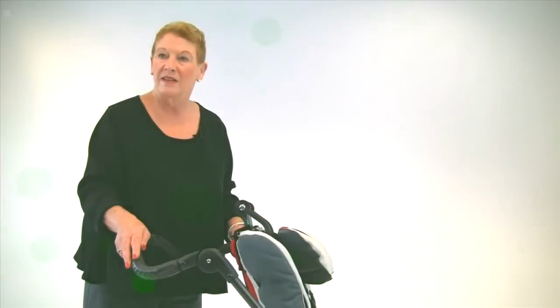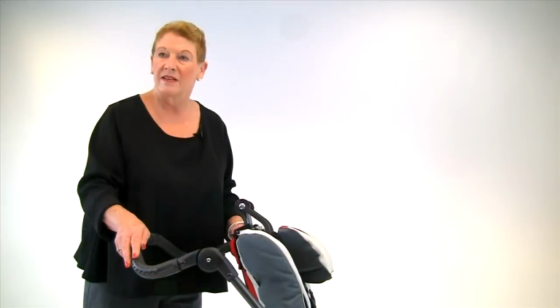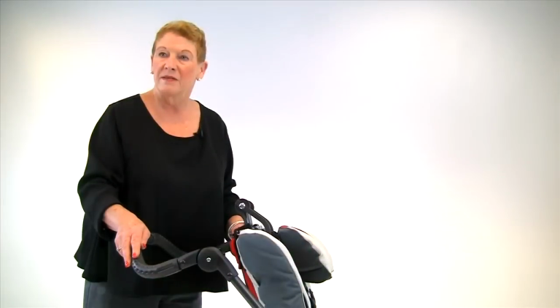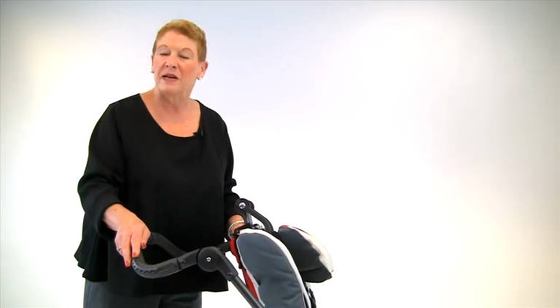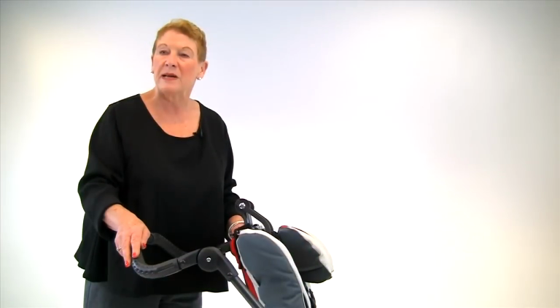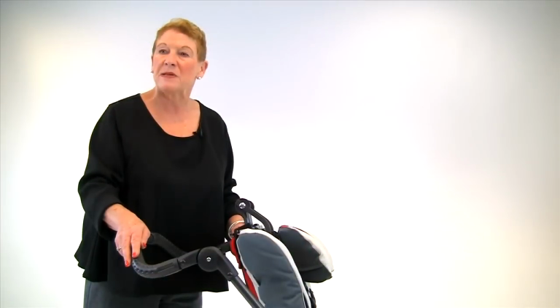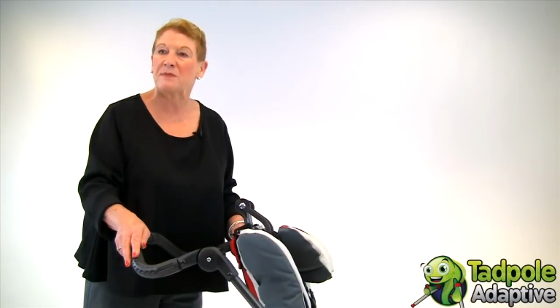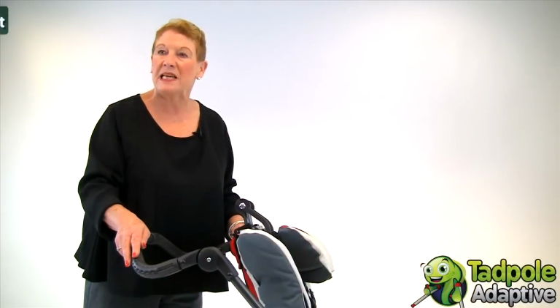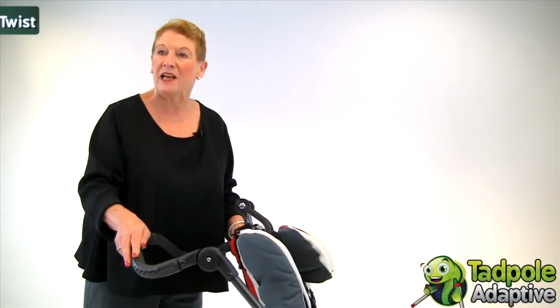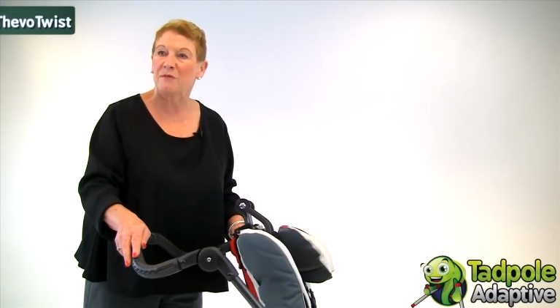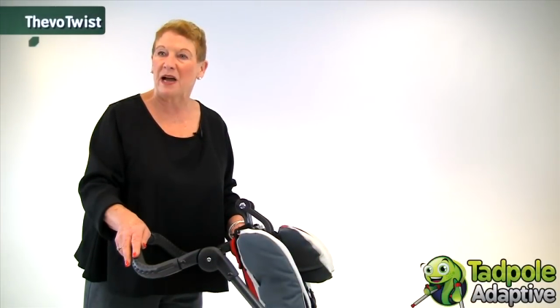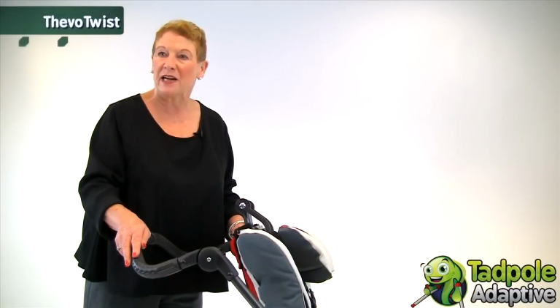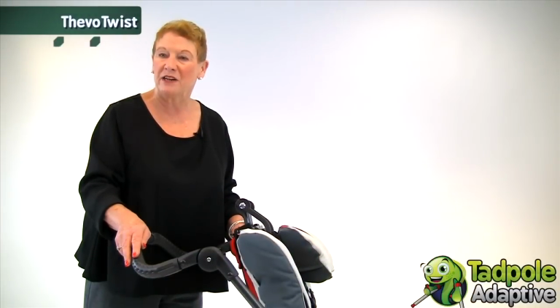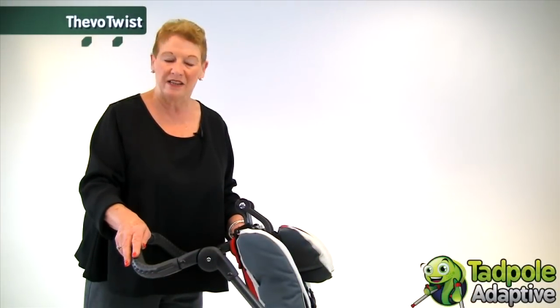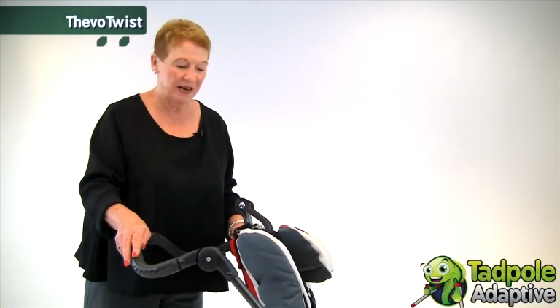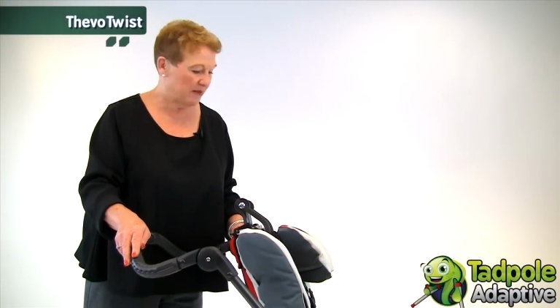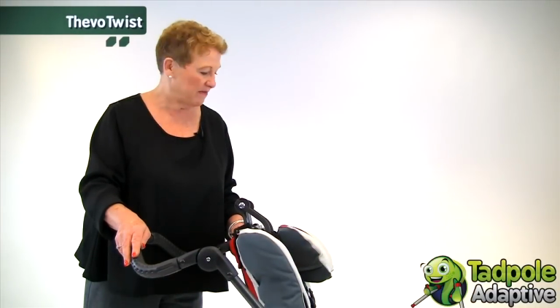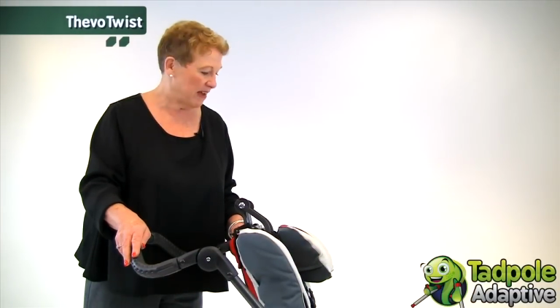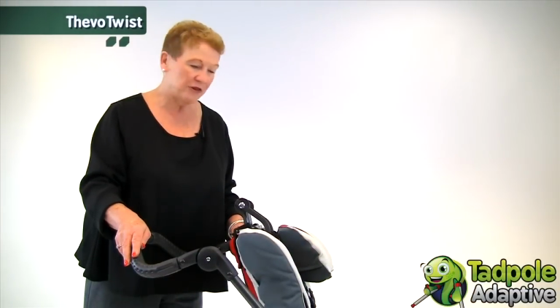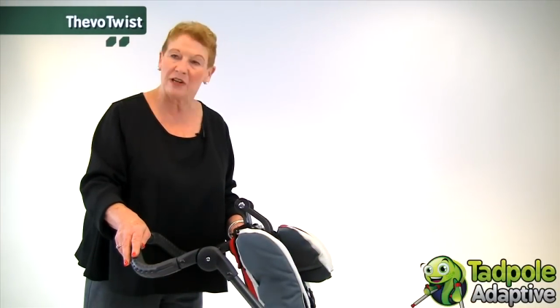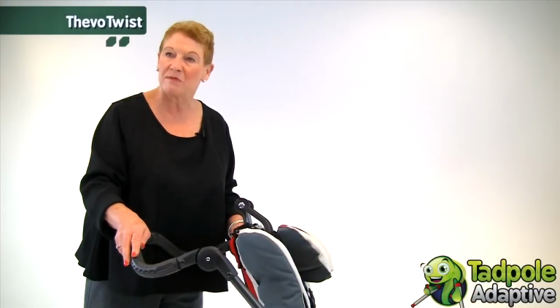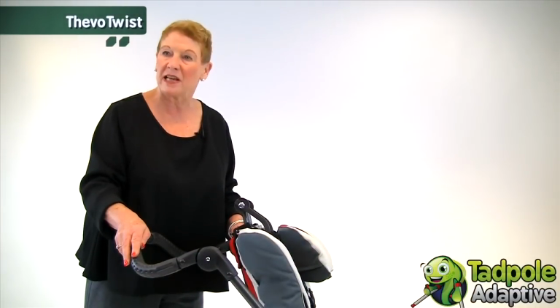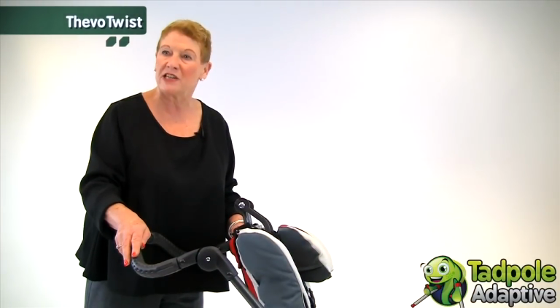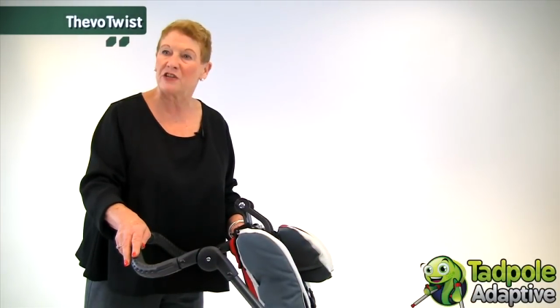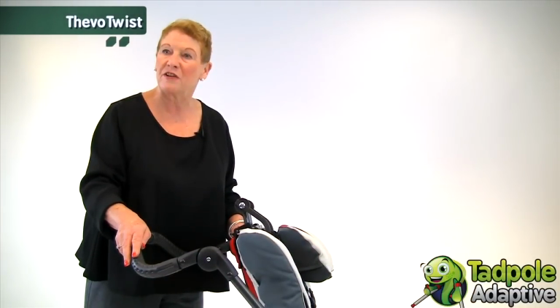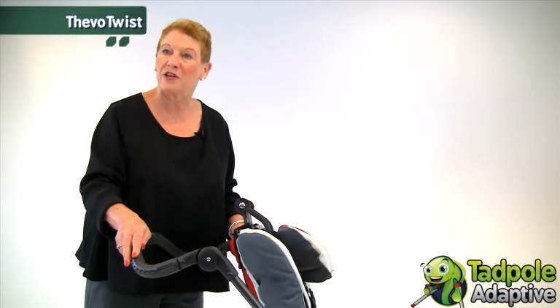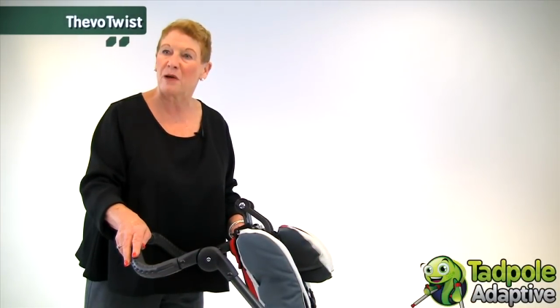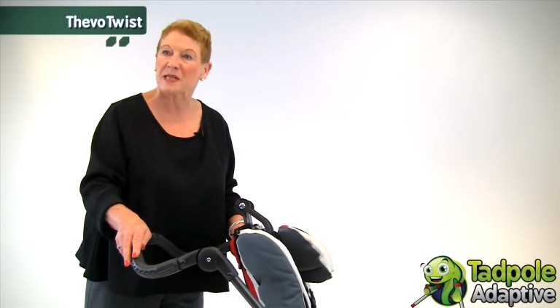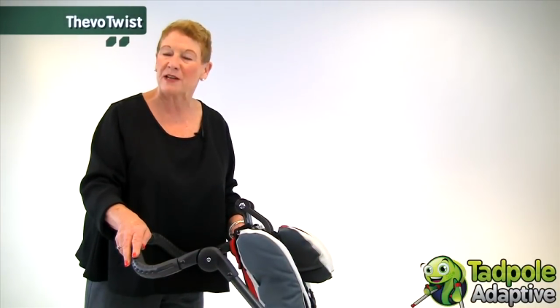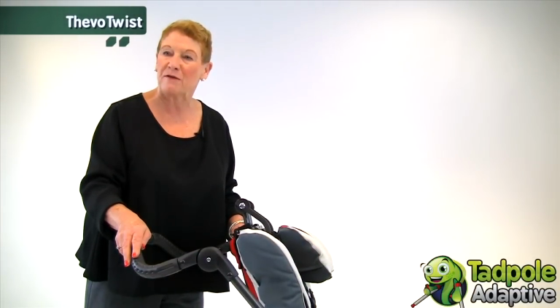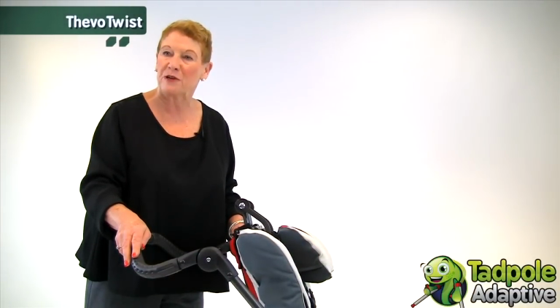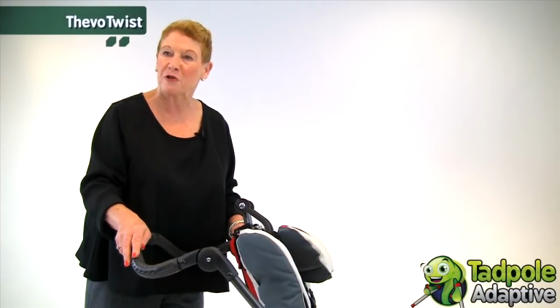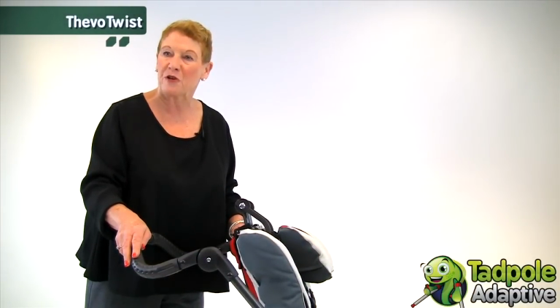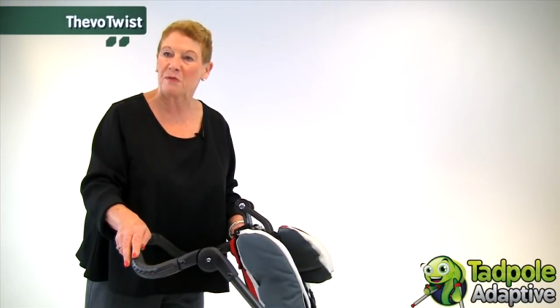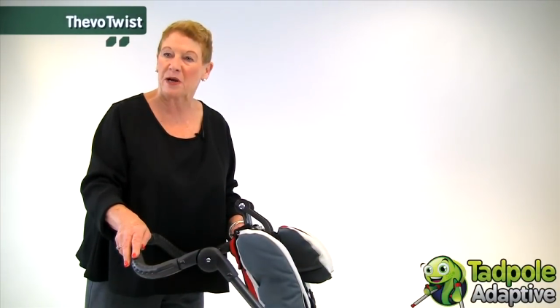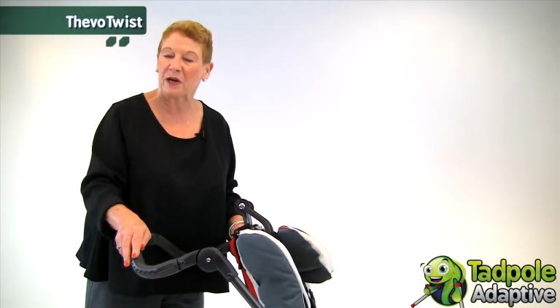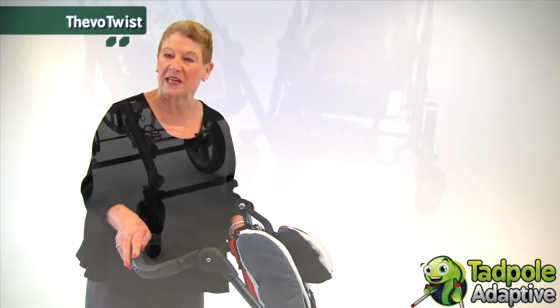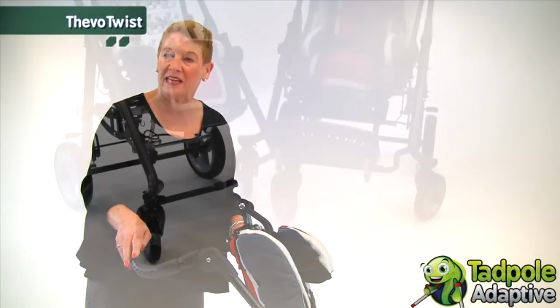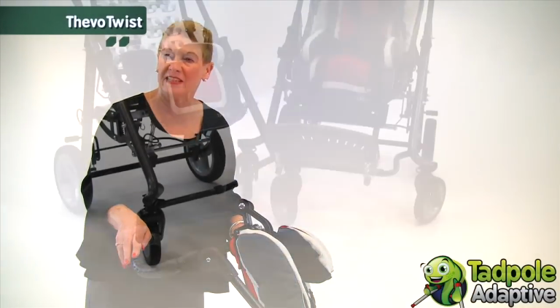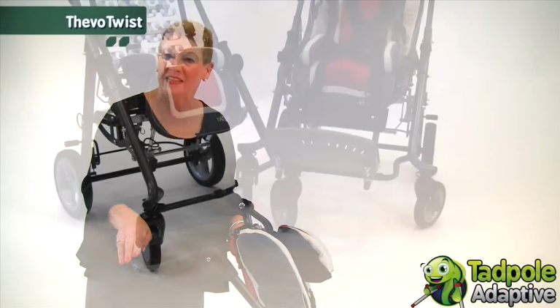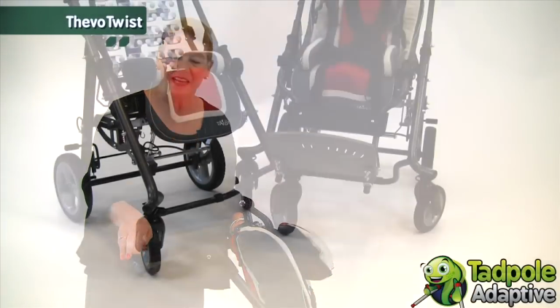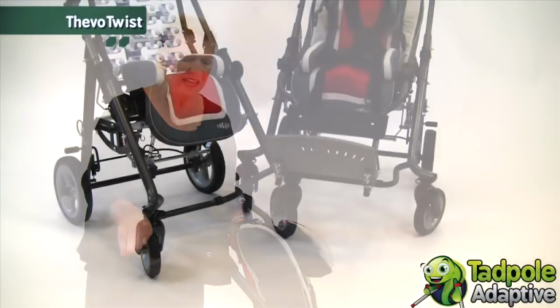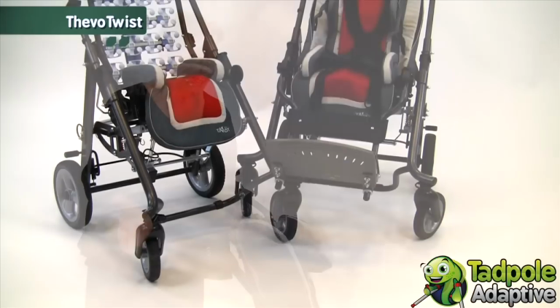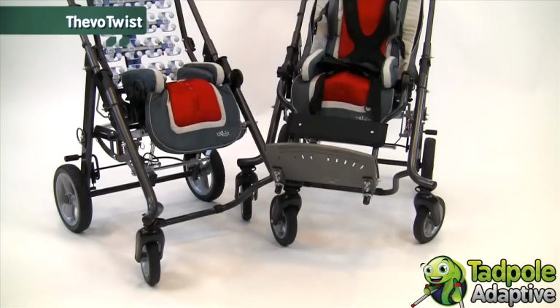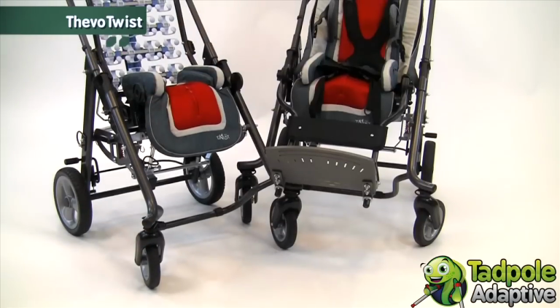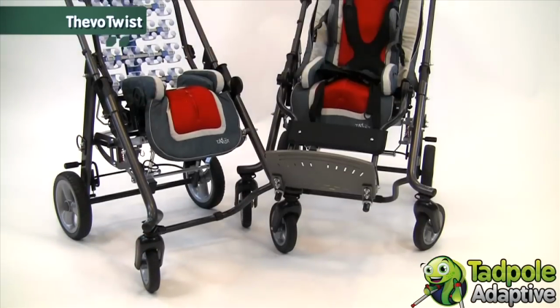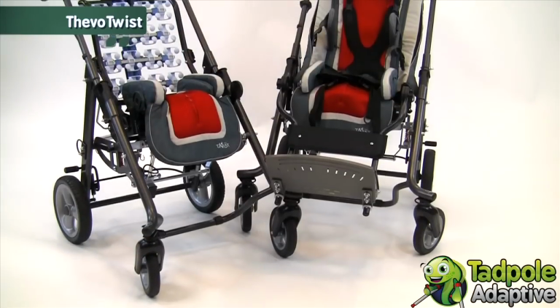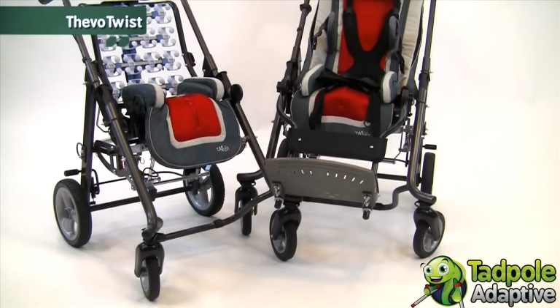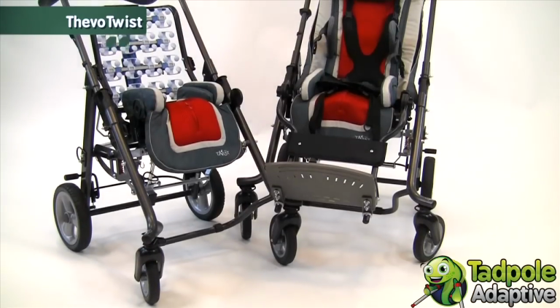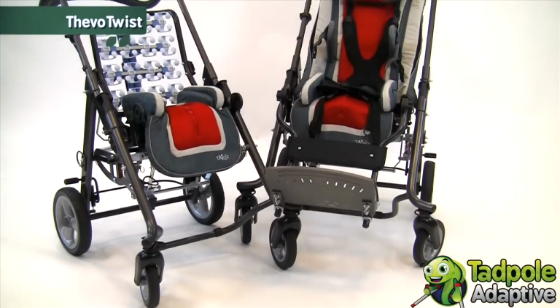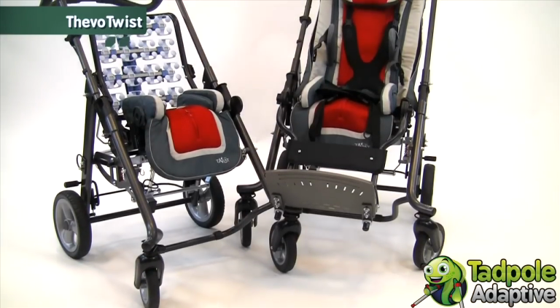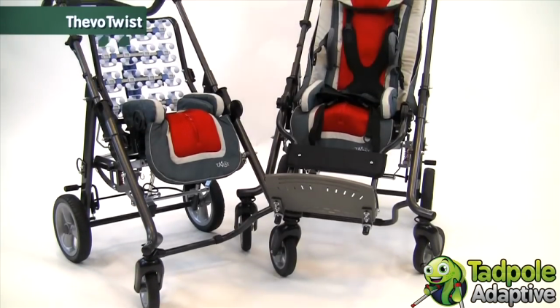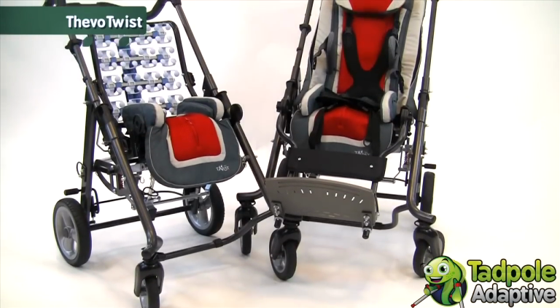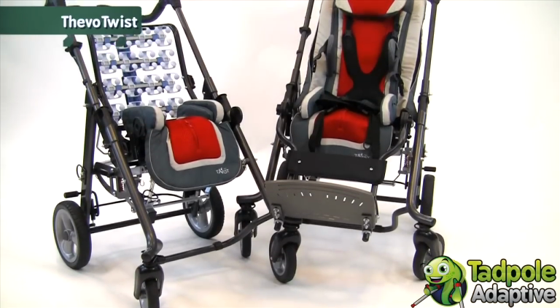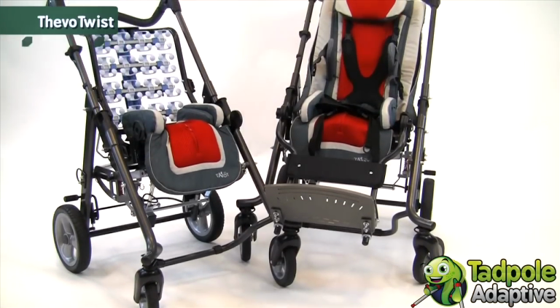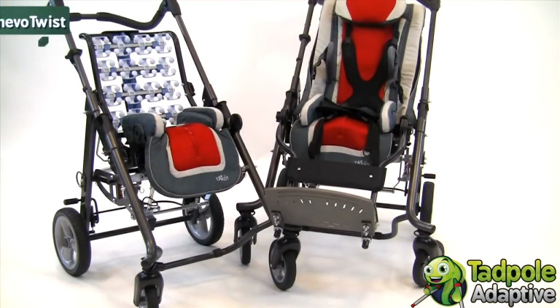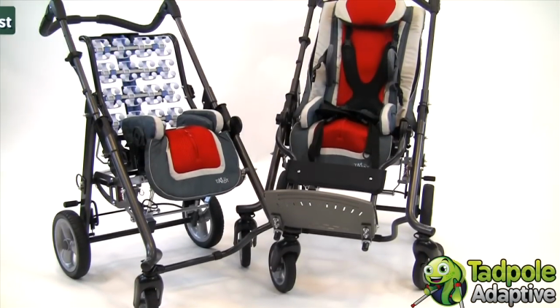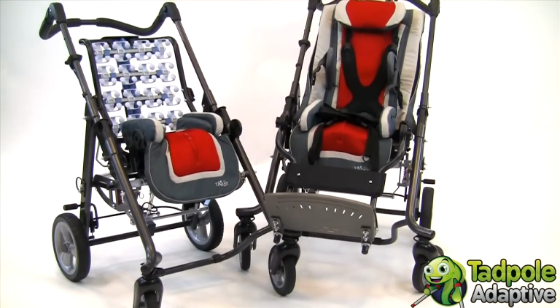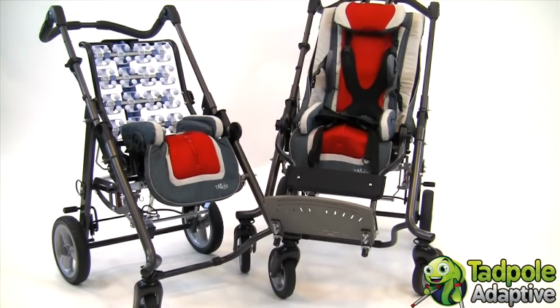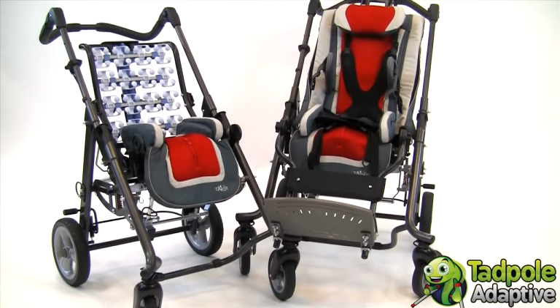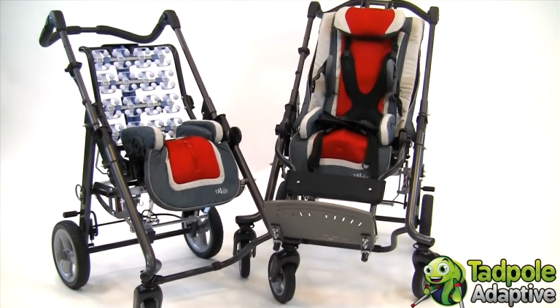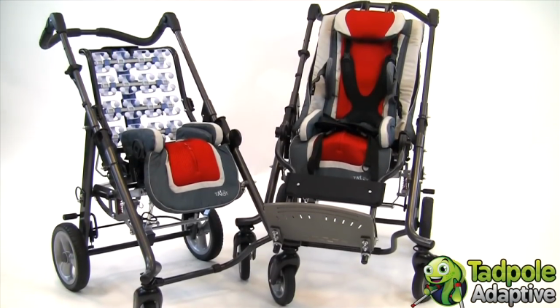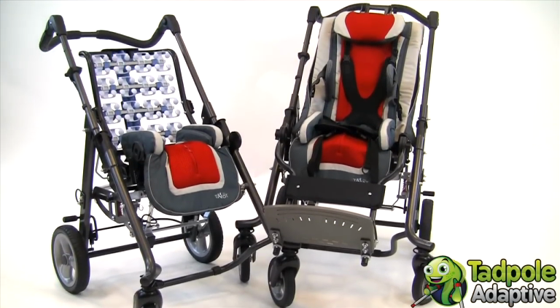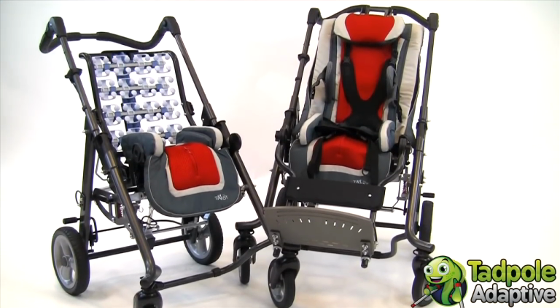My name is B.L. Meyer. I'm the founder and manager of Thomas Hilfen North America. Today I'd like to introduce you to Tavo Twist.